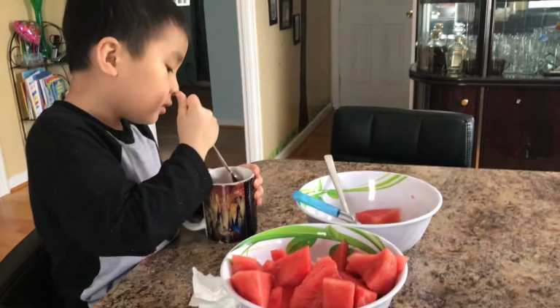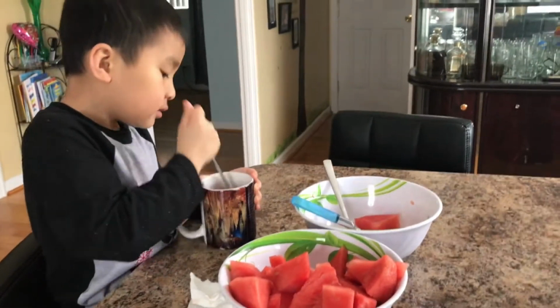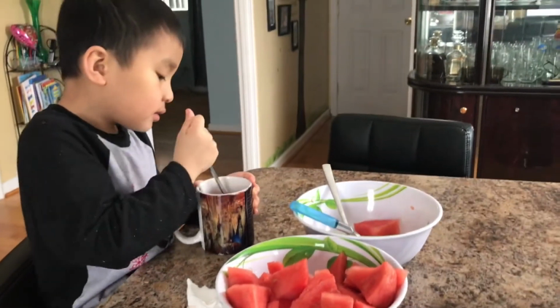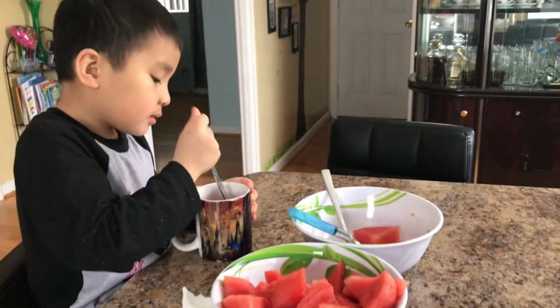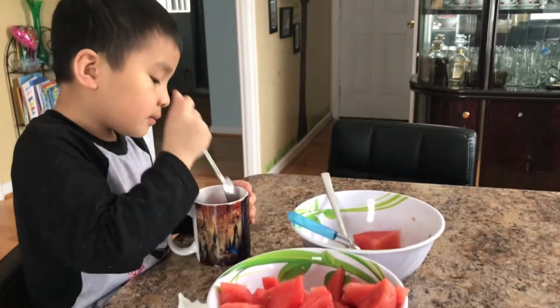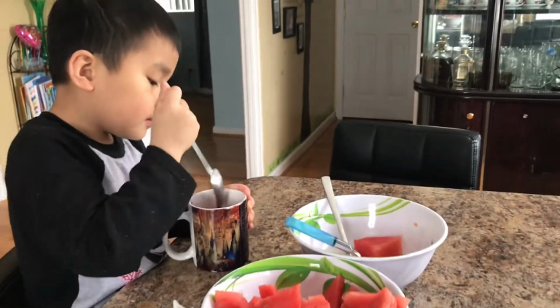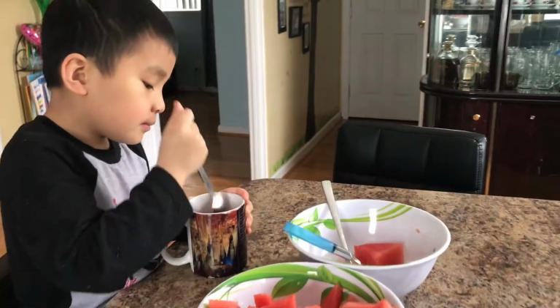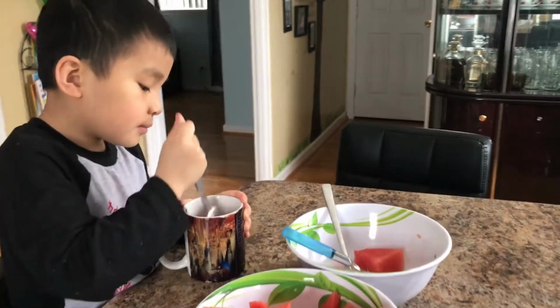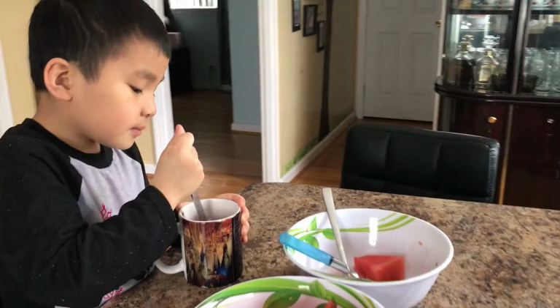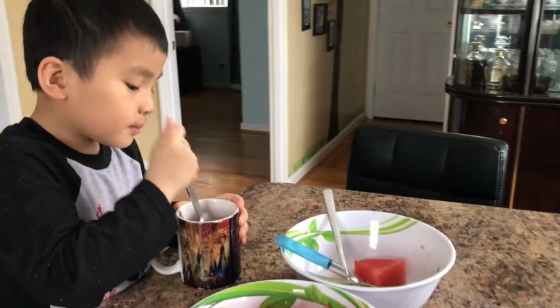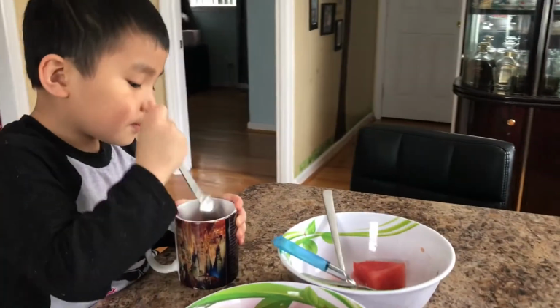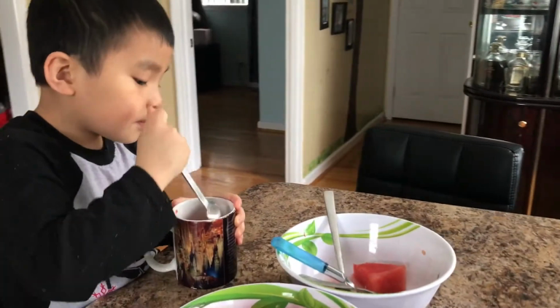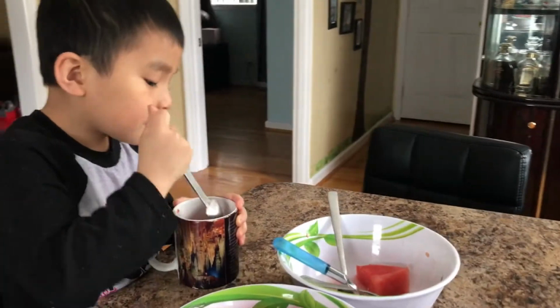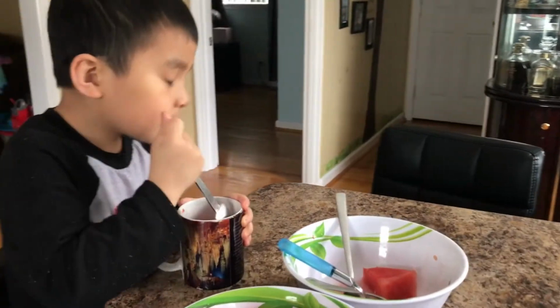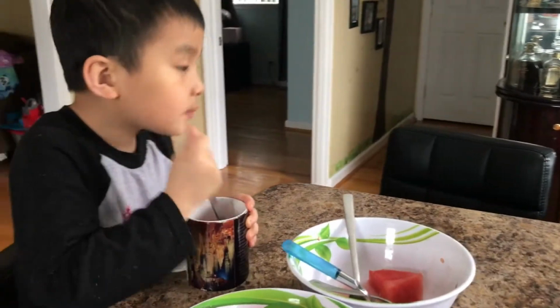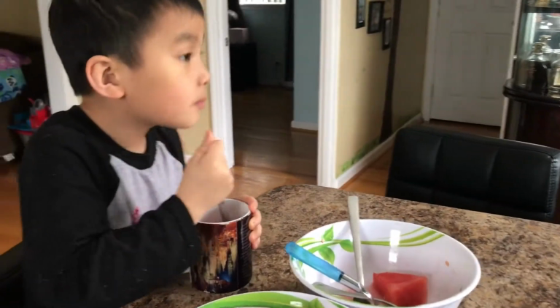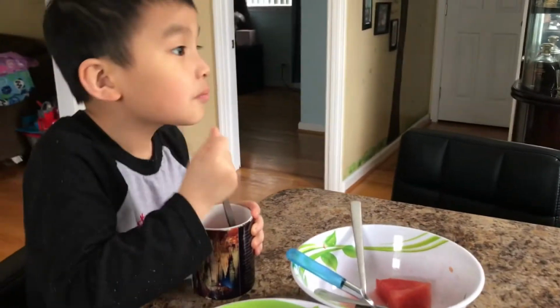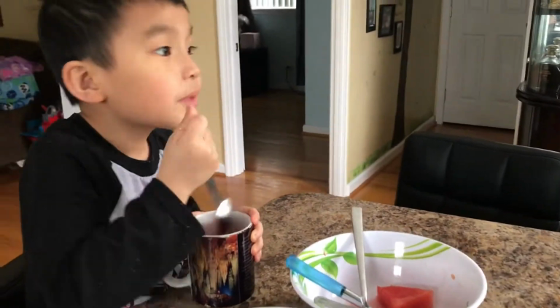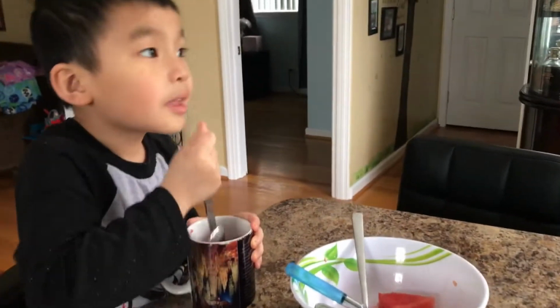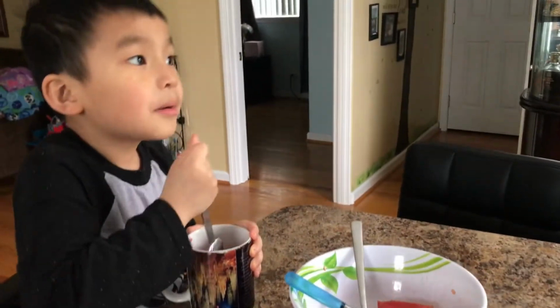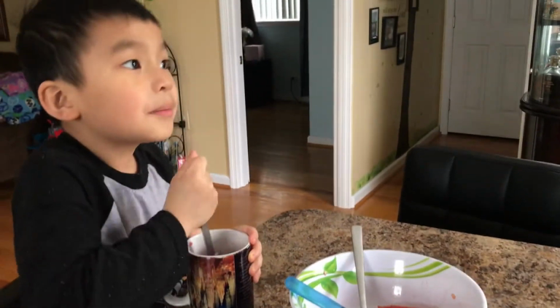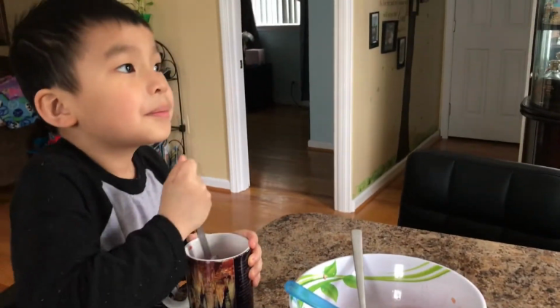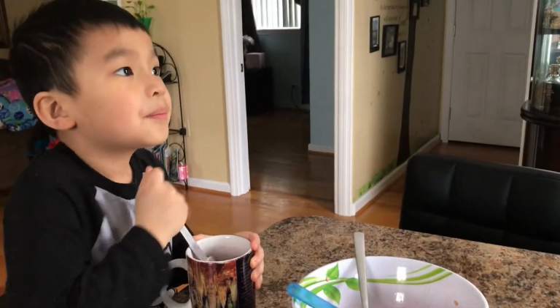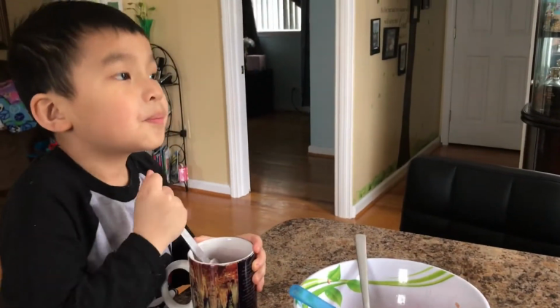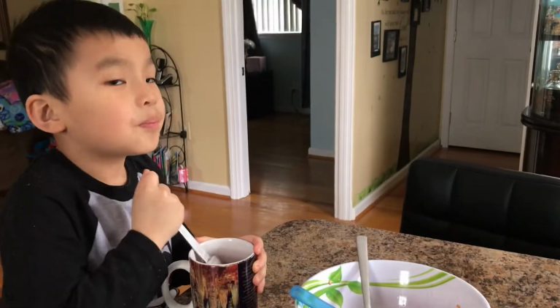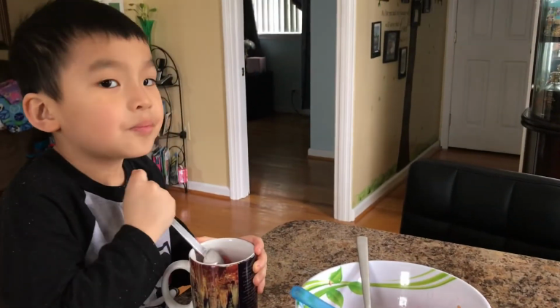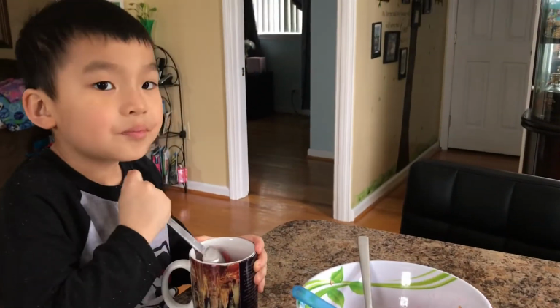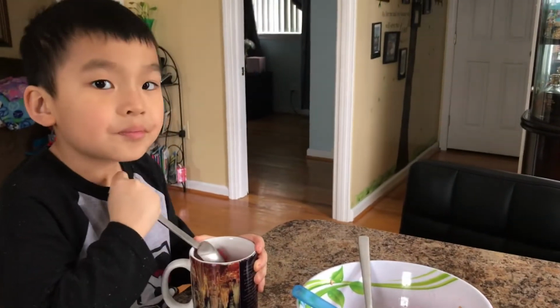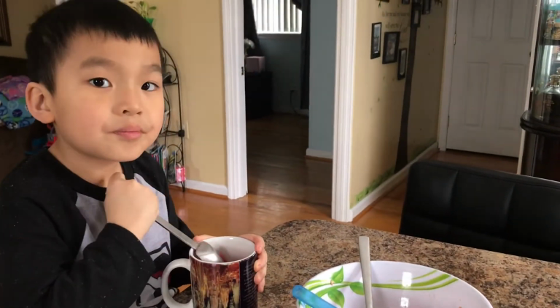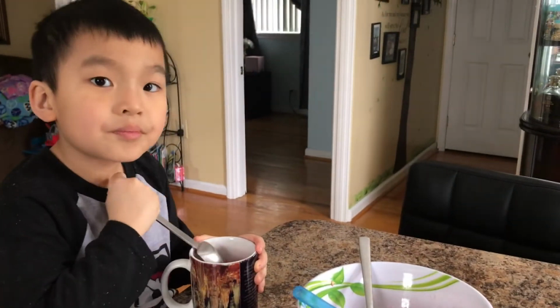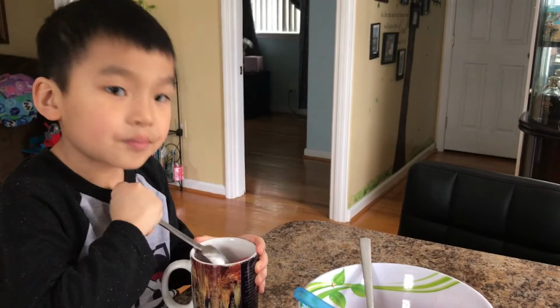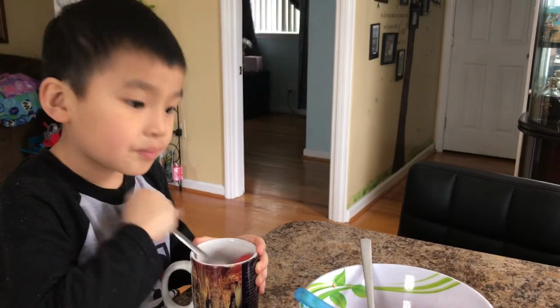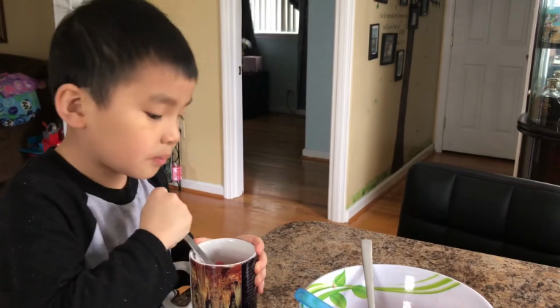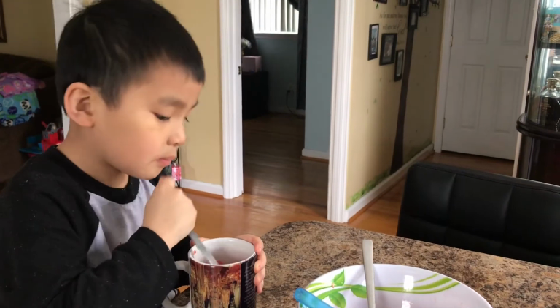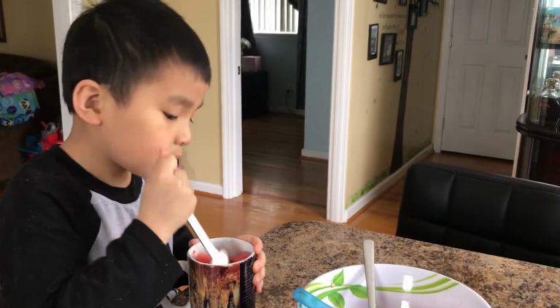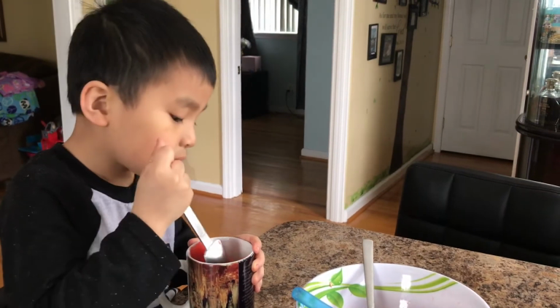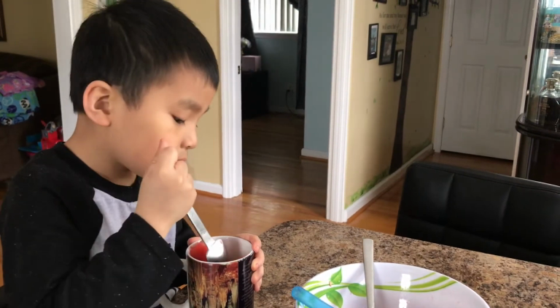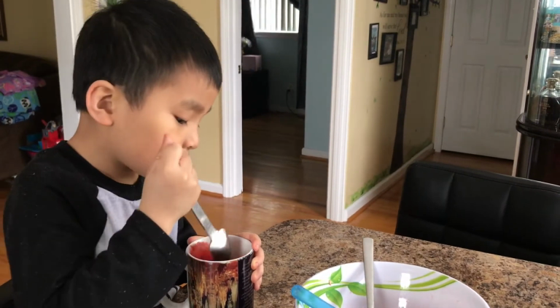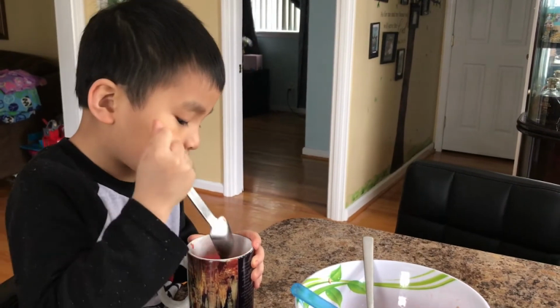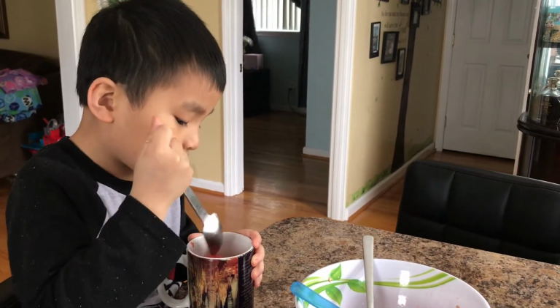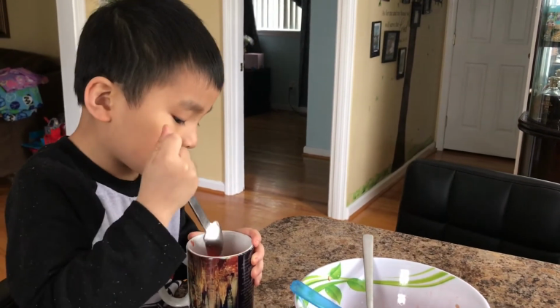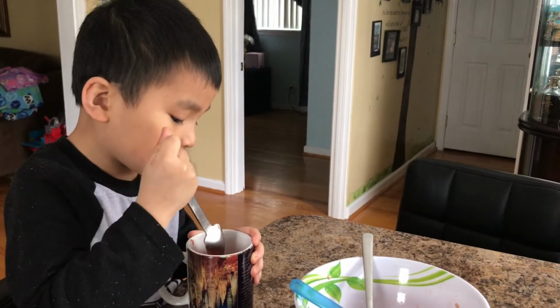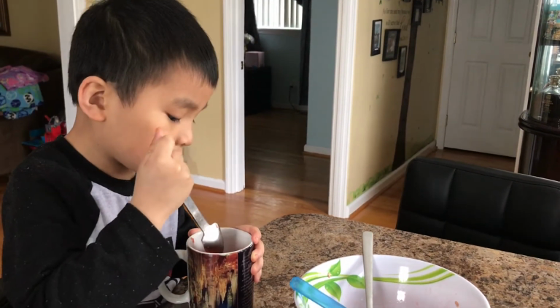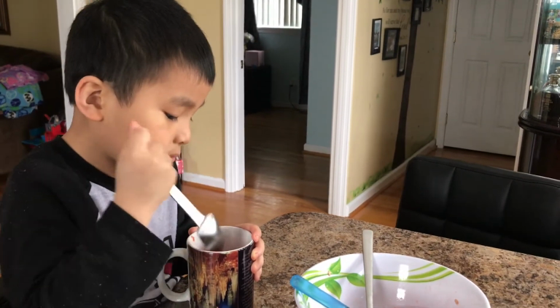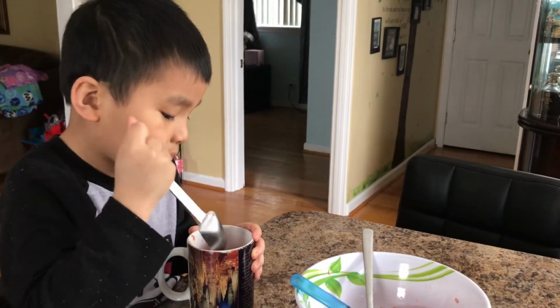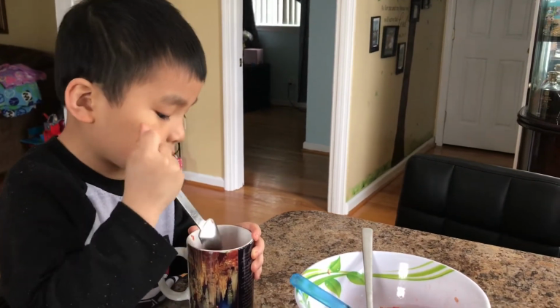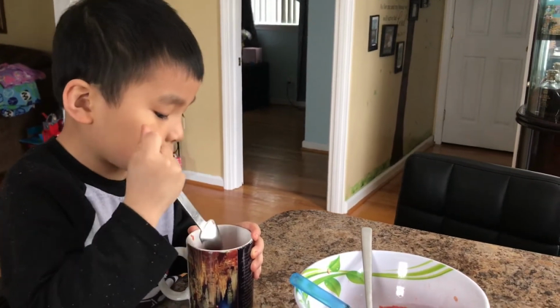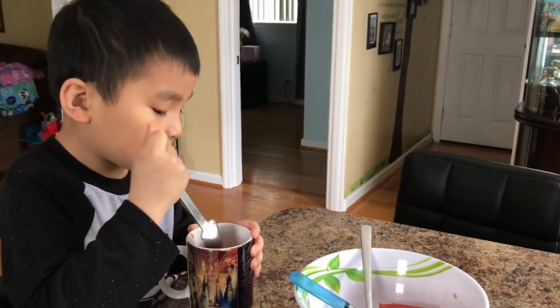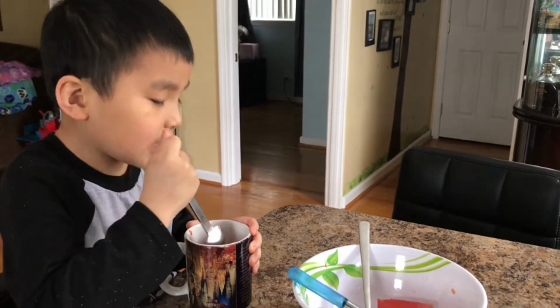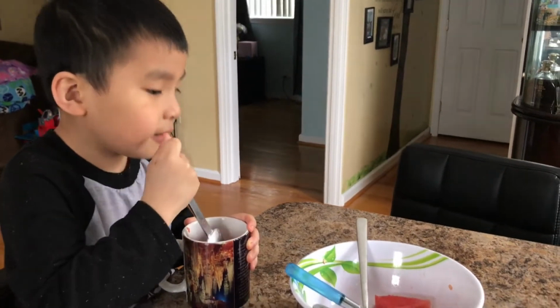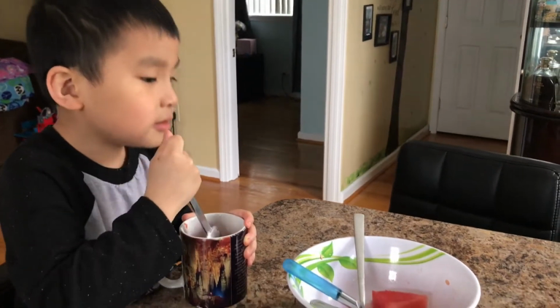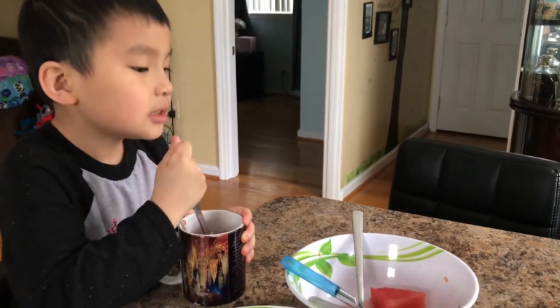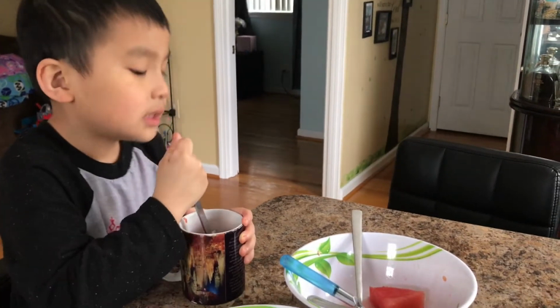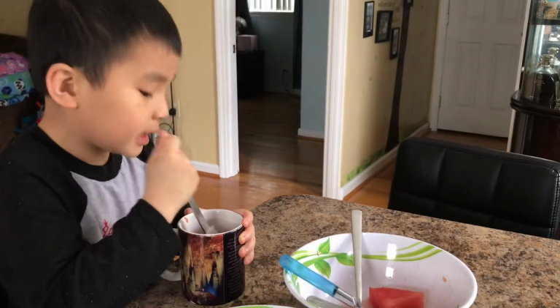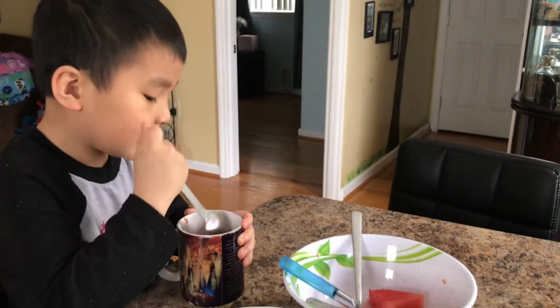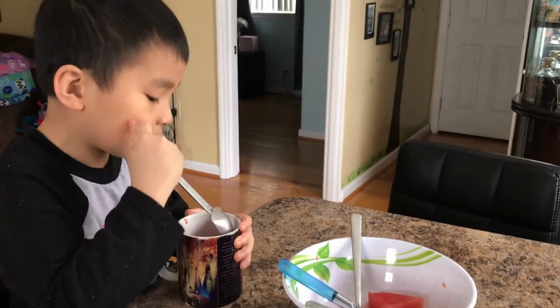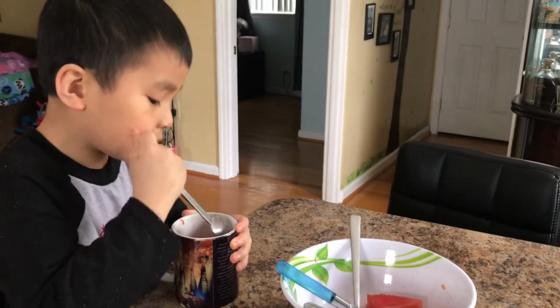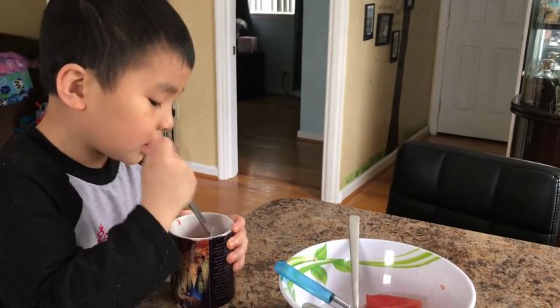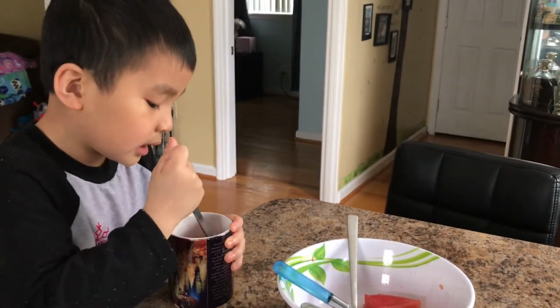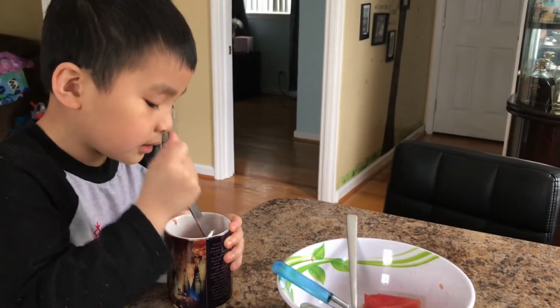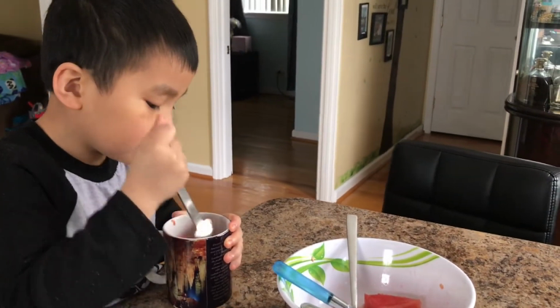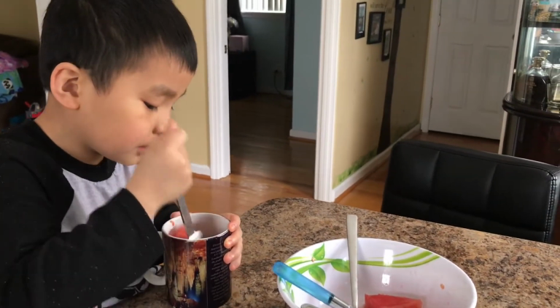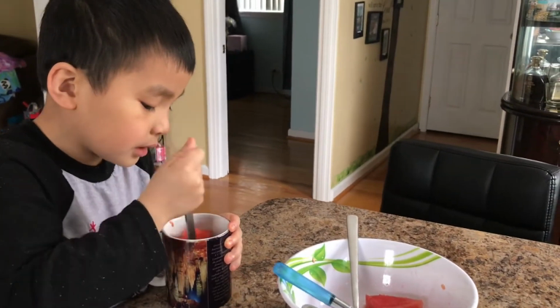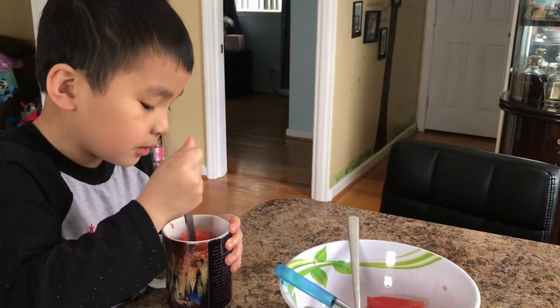What do you think? Can you guess? Should it take like 1 hour, 2 hours, 3 hours? It would take... I don't know.